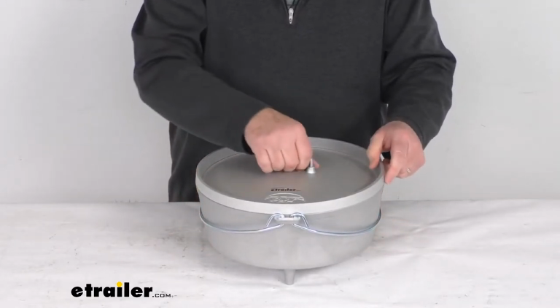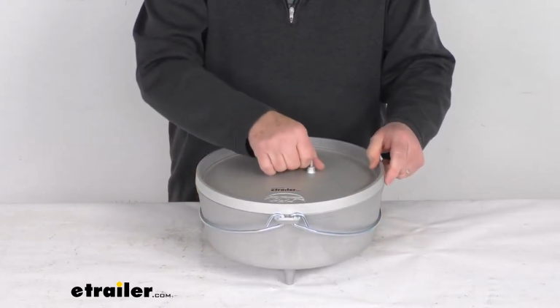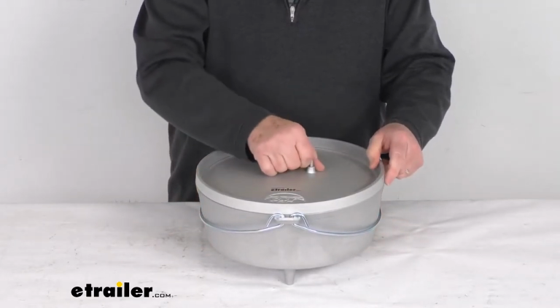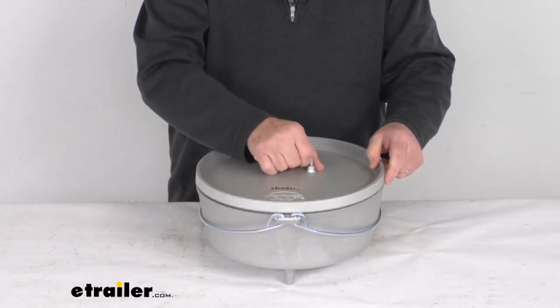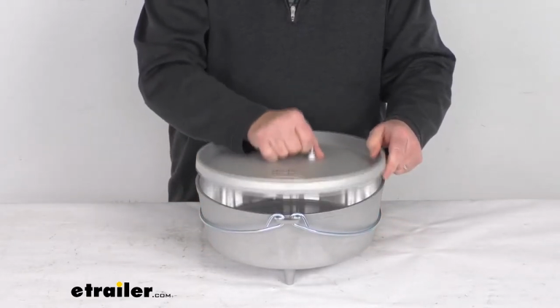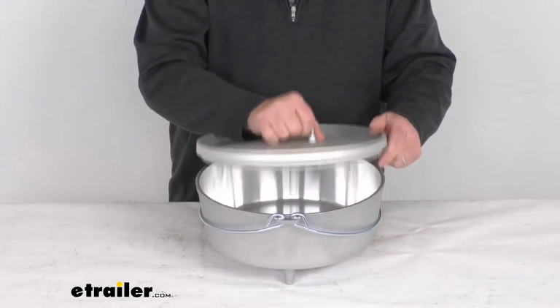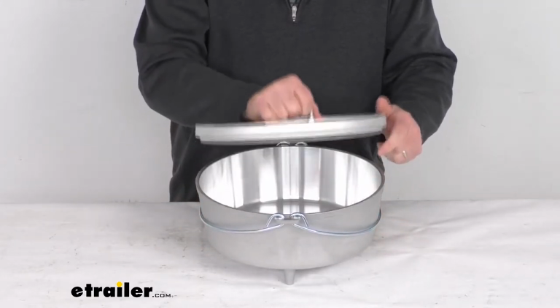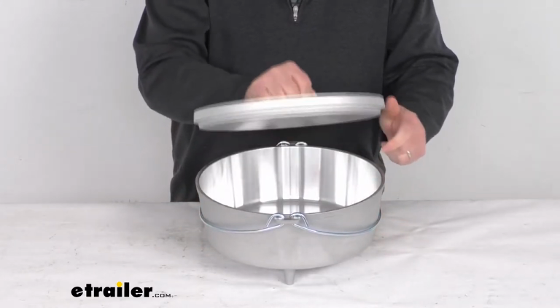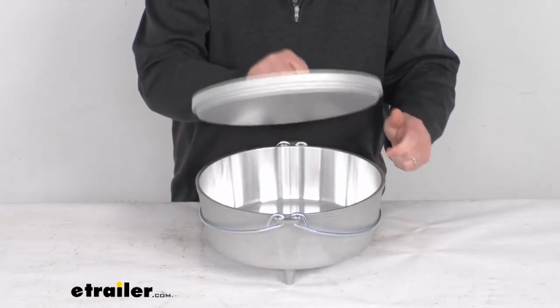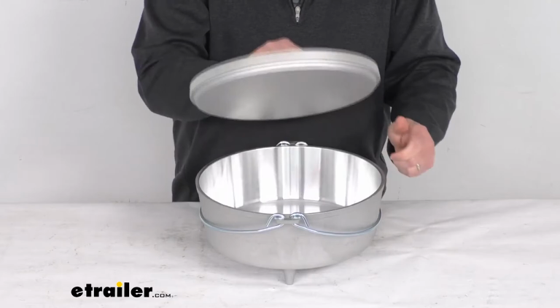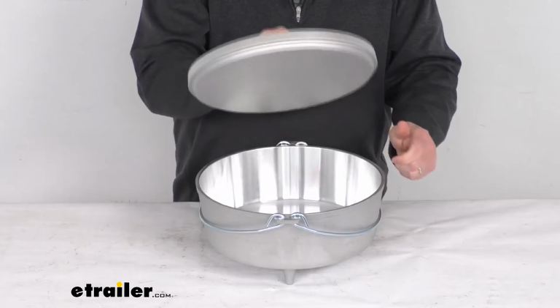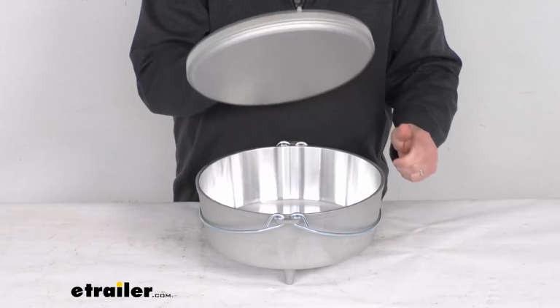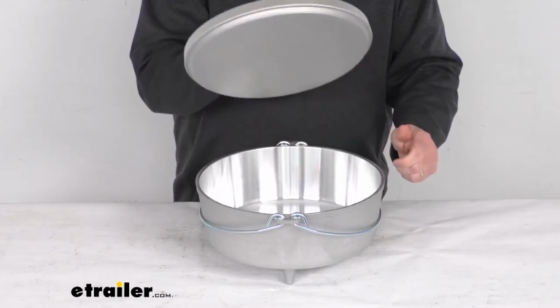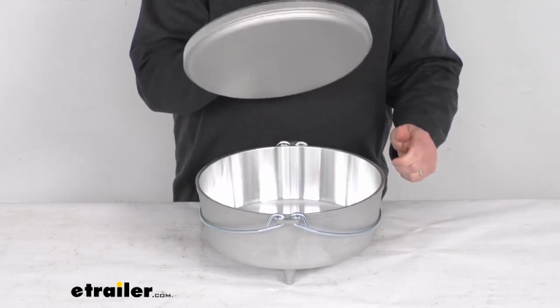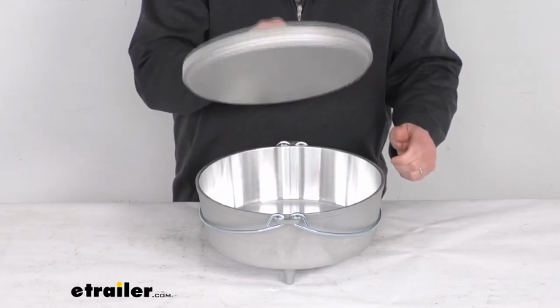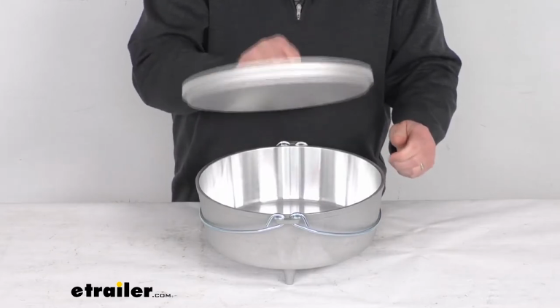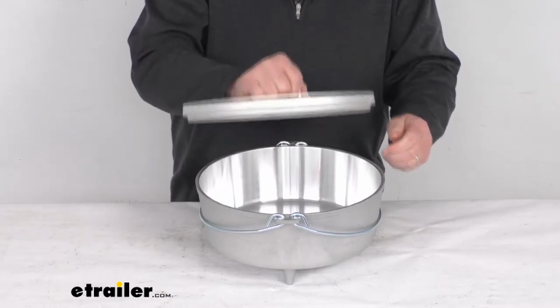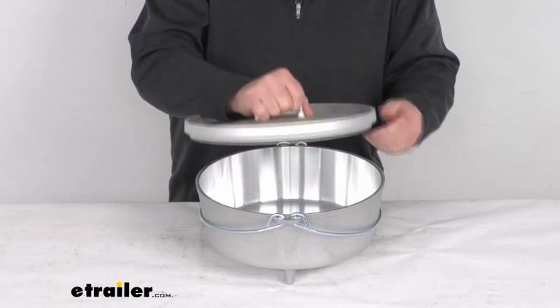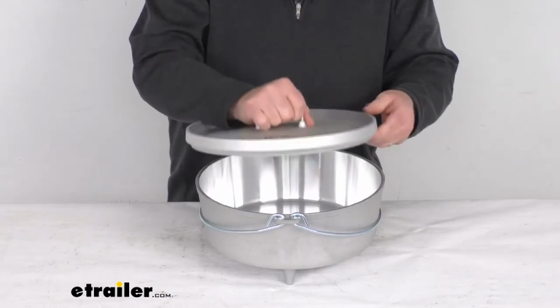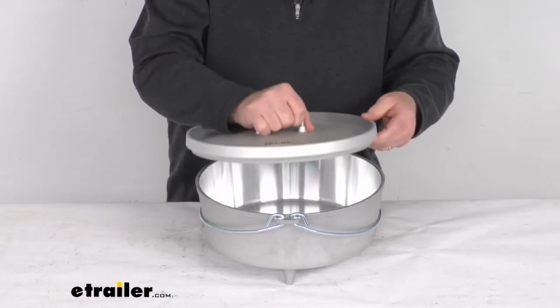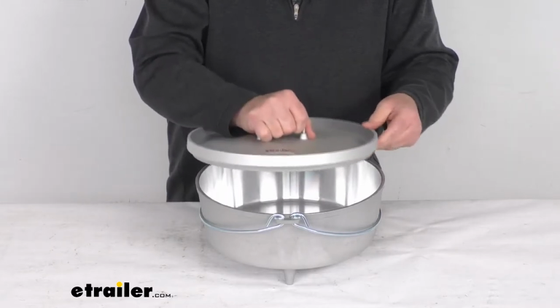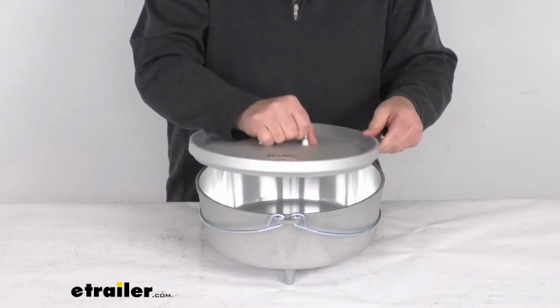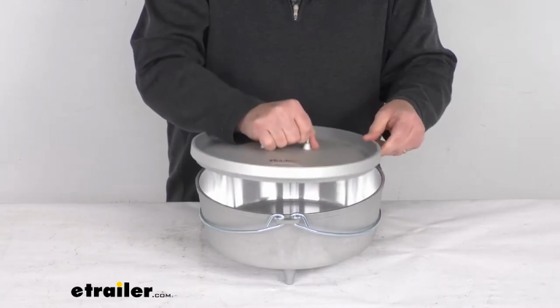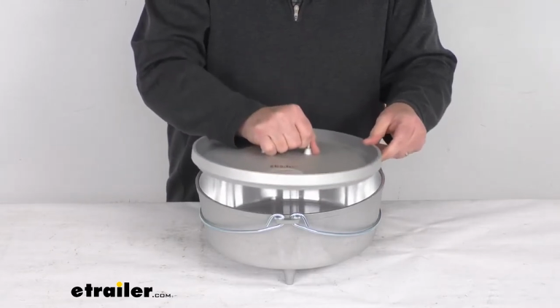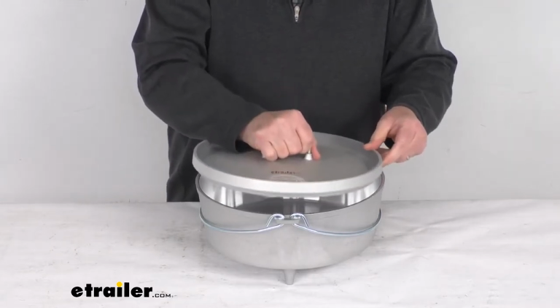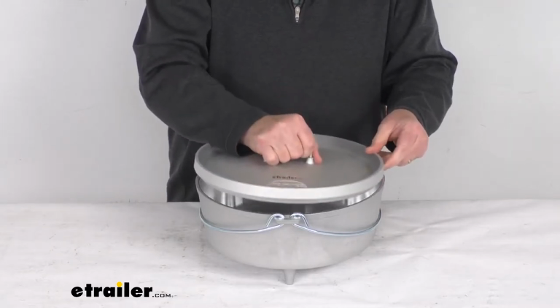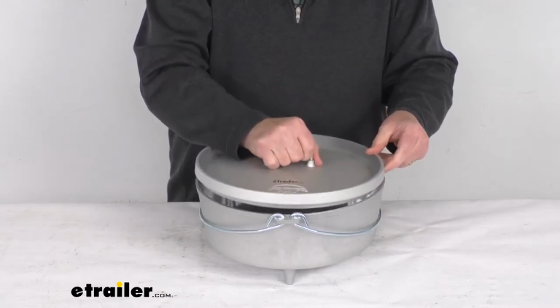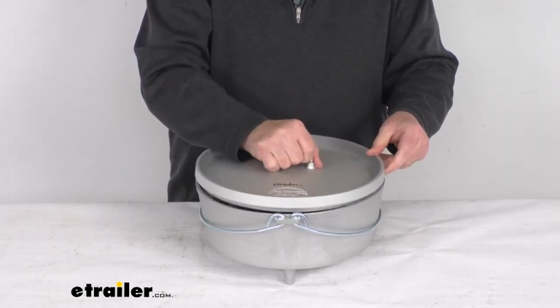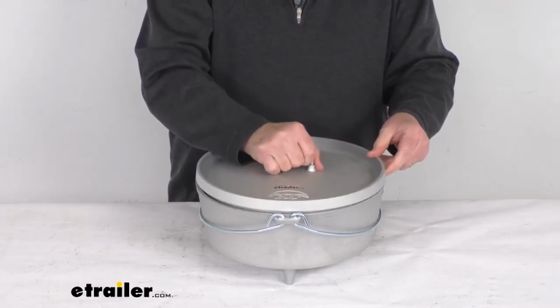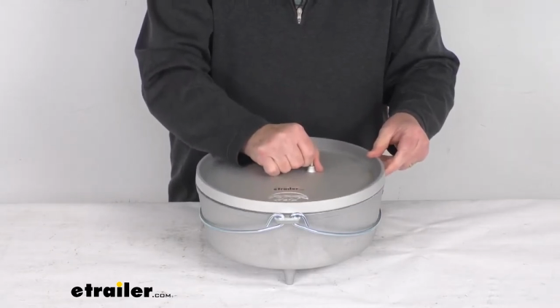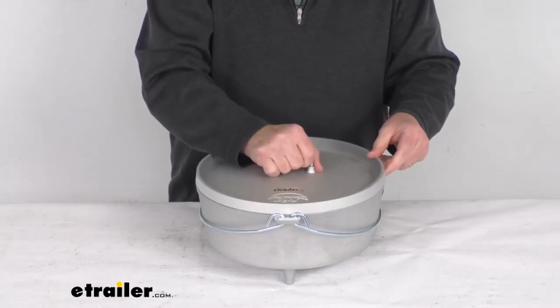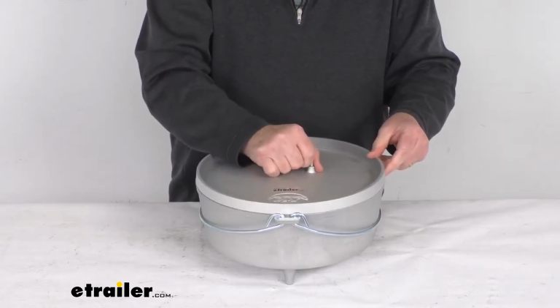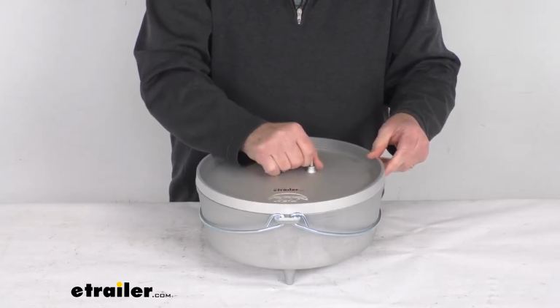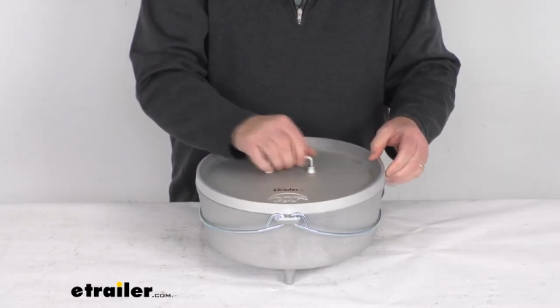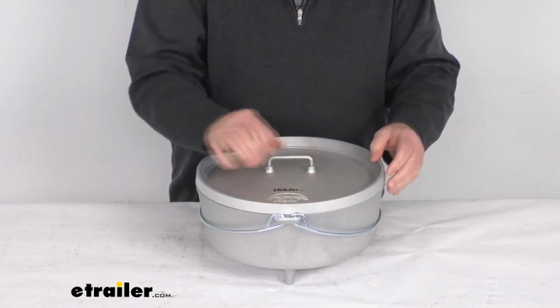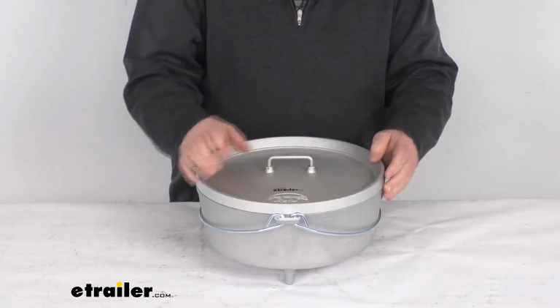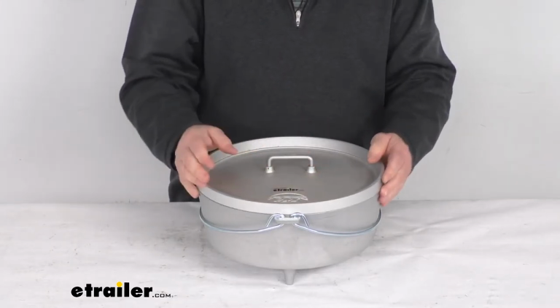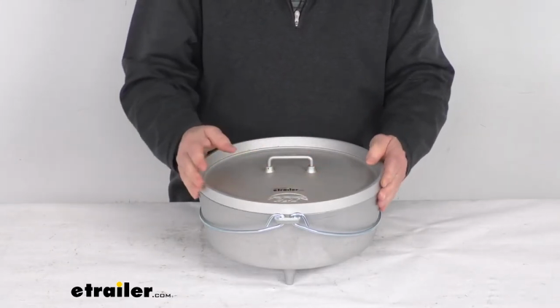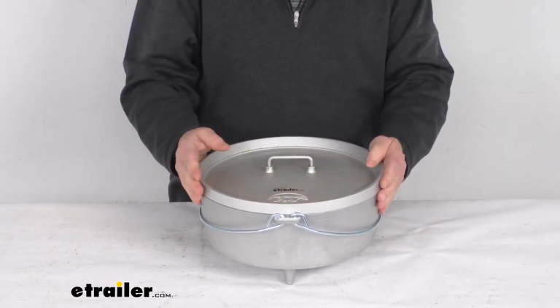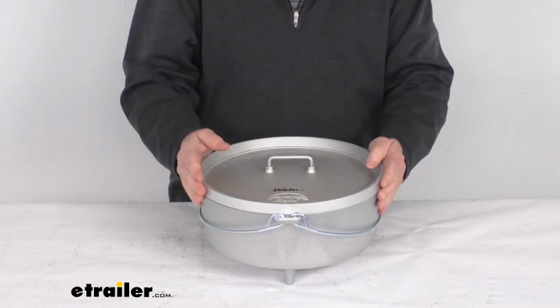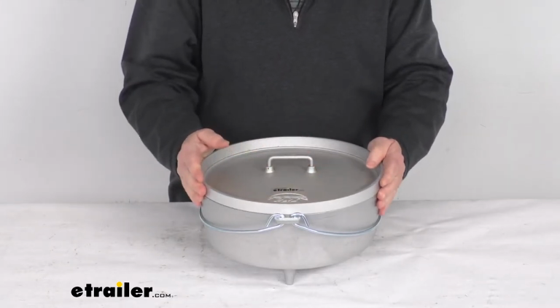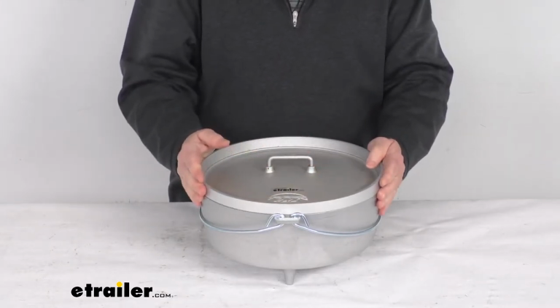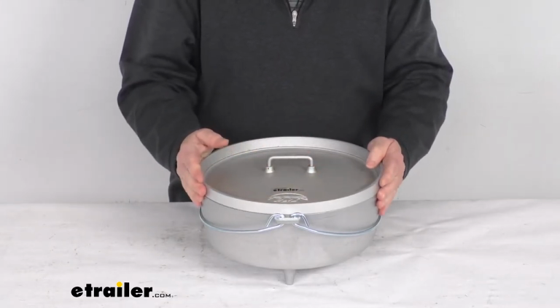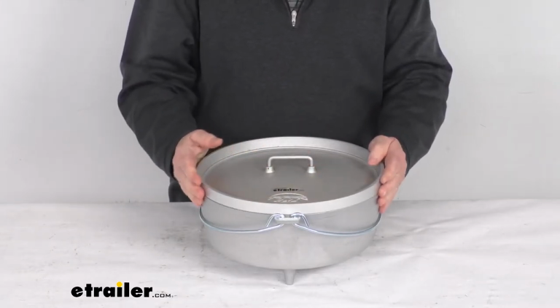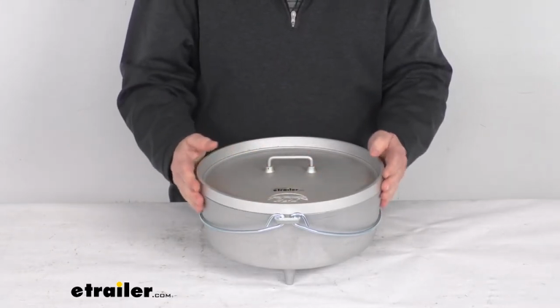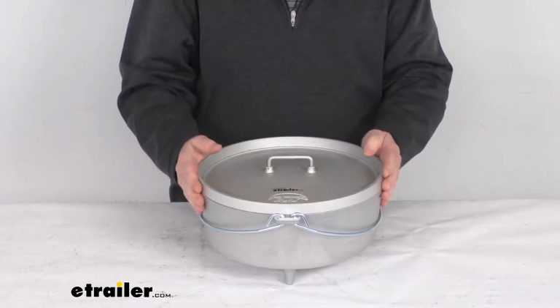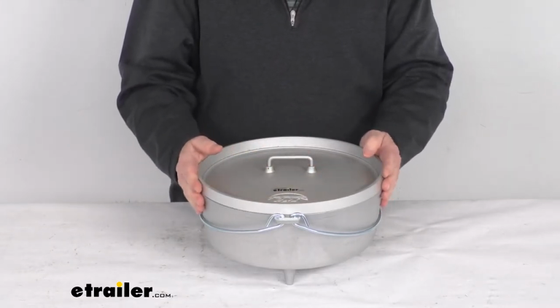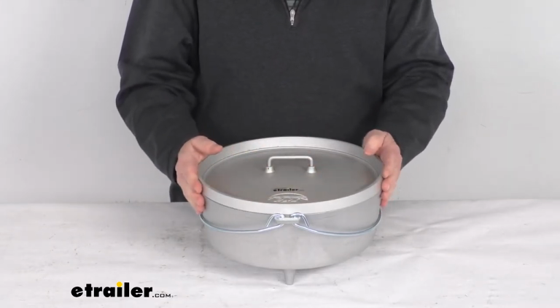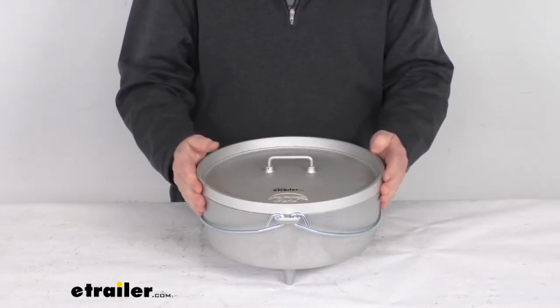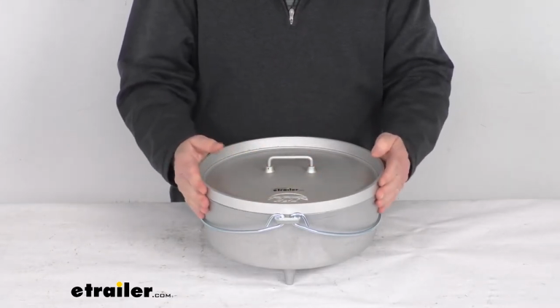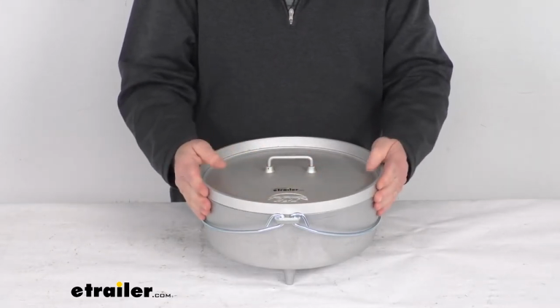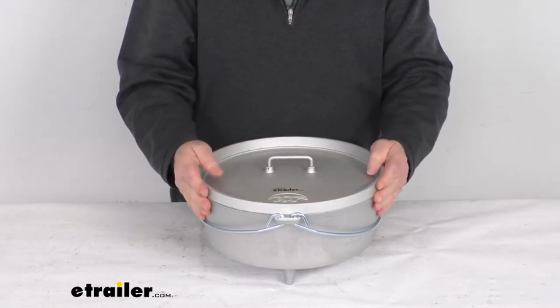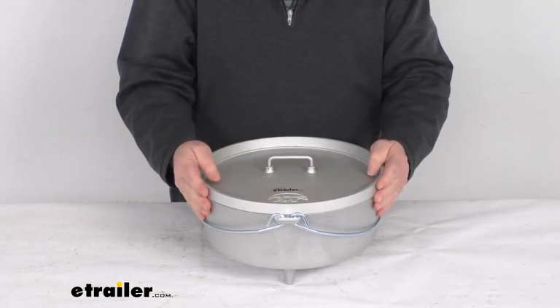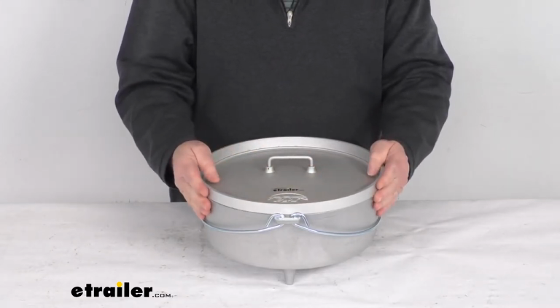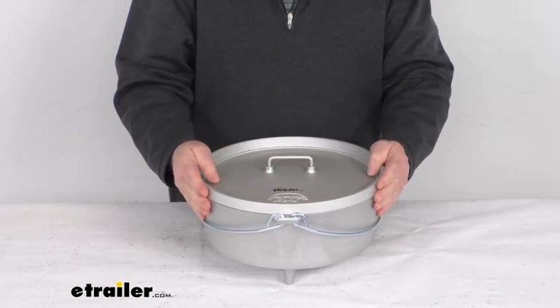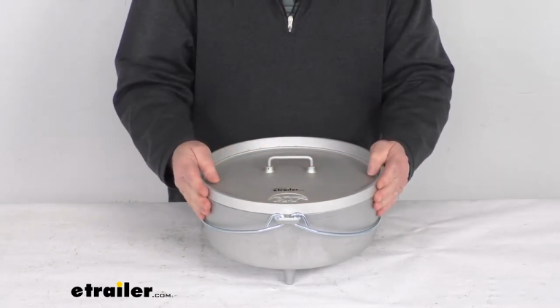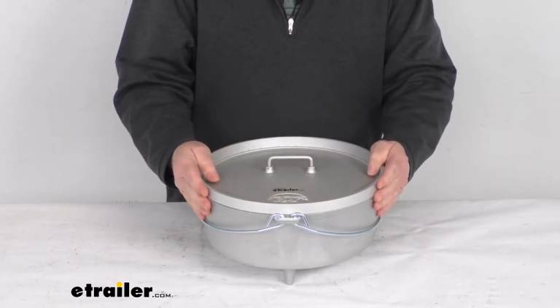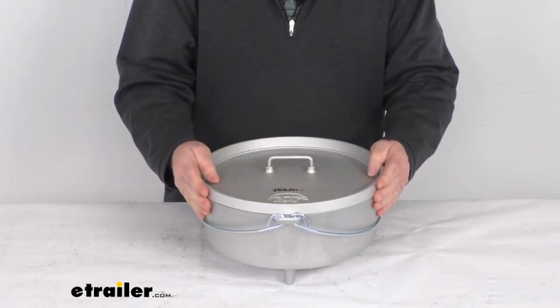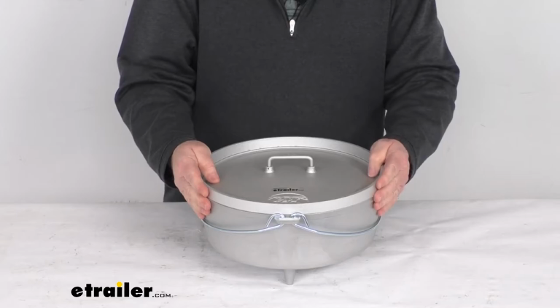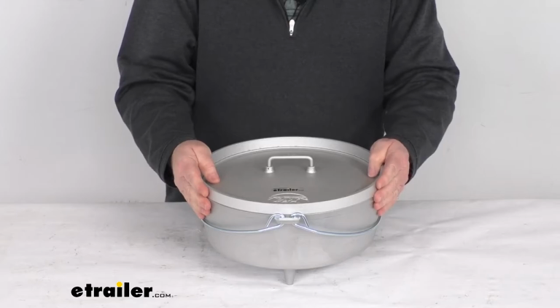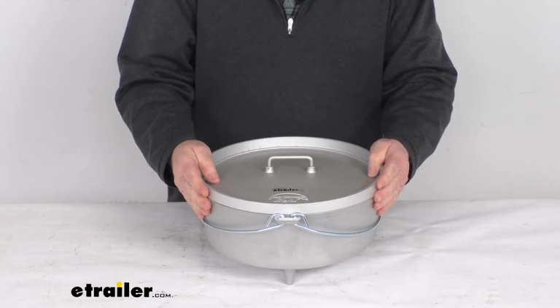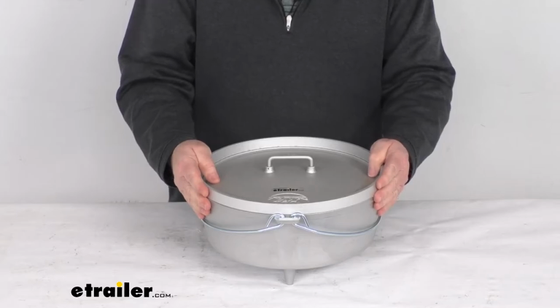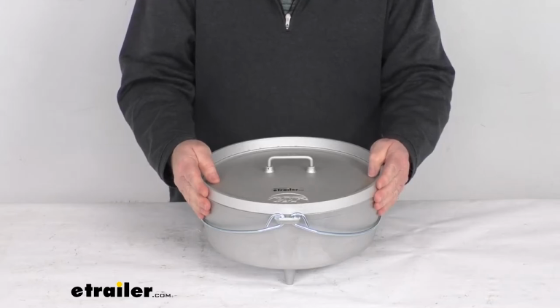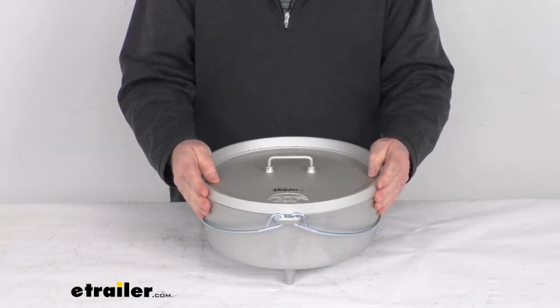The lid, when you put it on, gives you a nice tight seal to distribute the heat evenly while cooking.